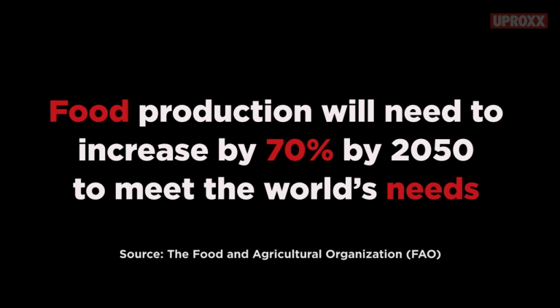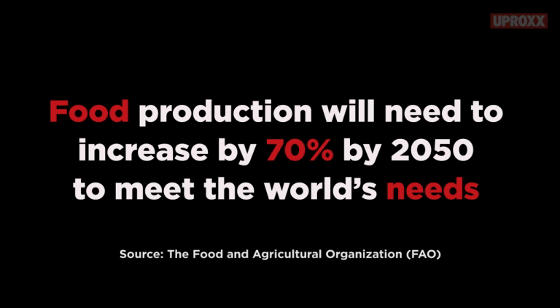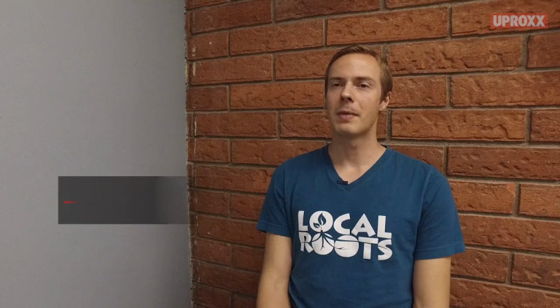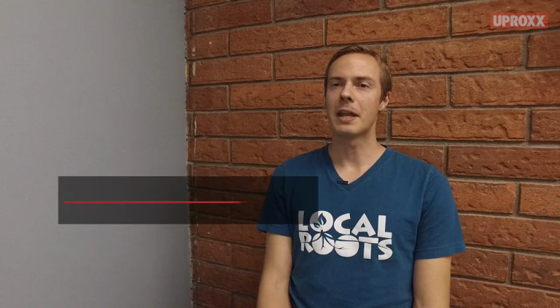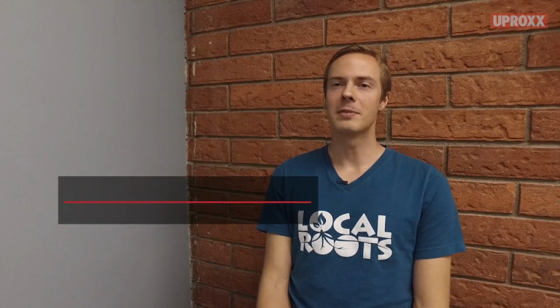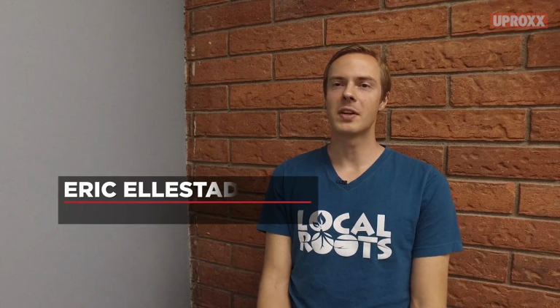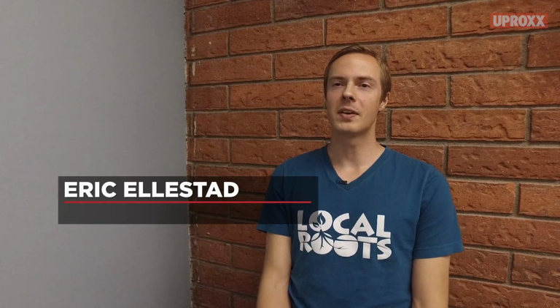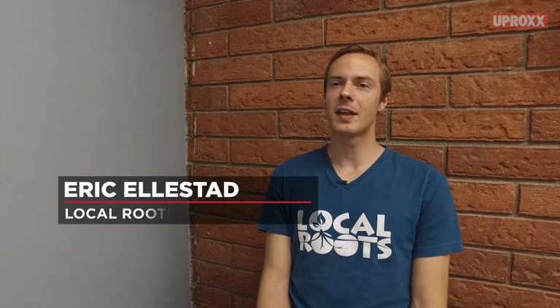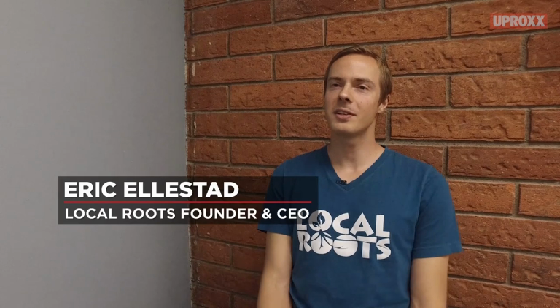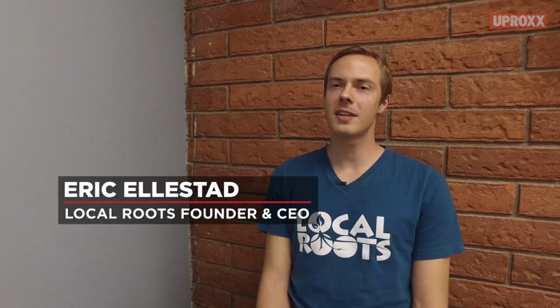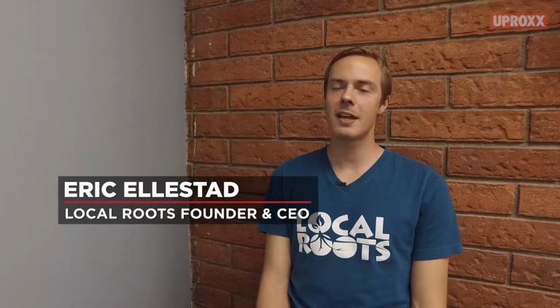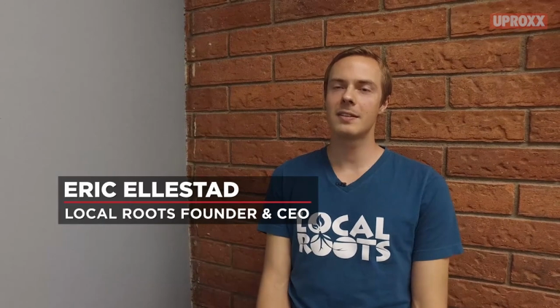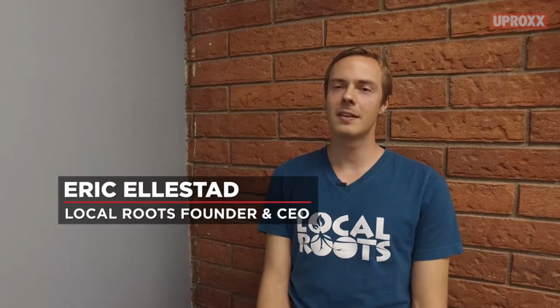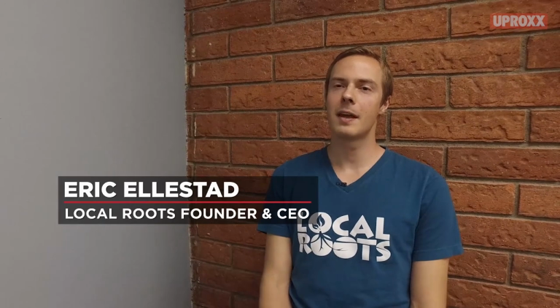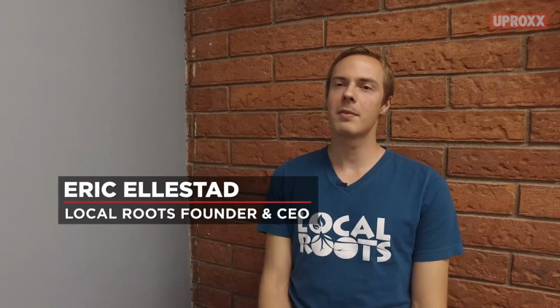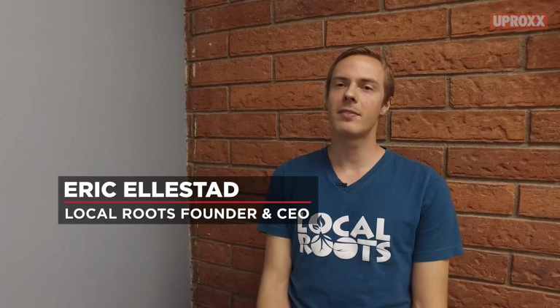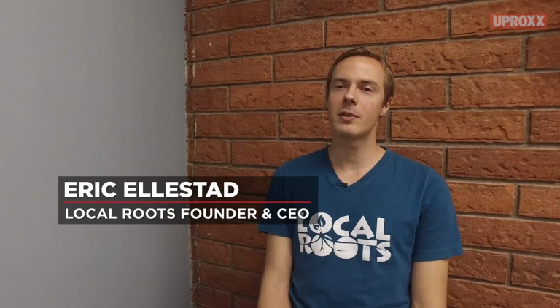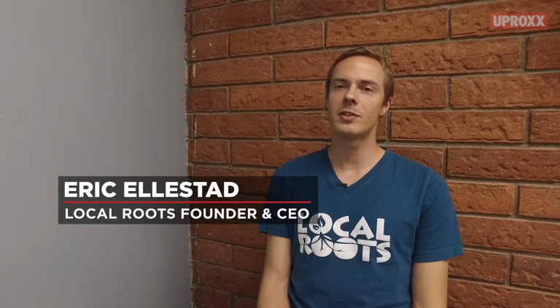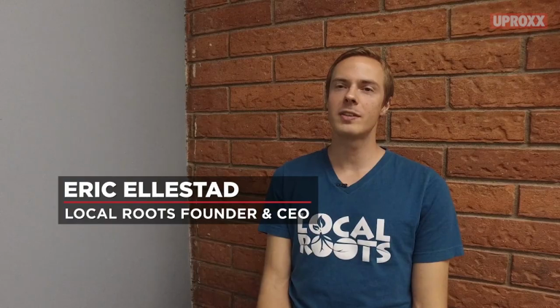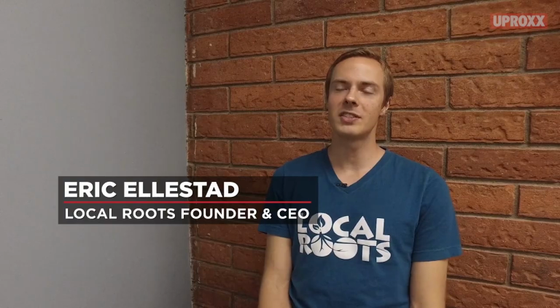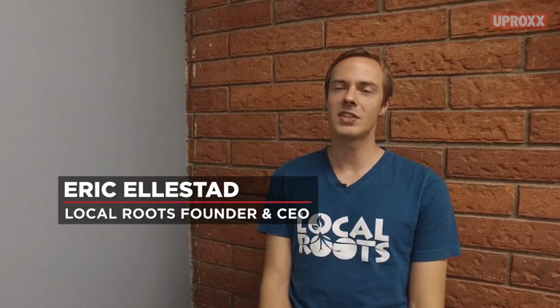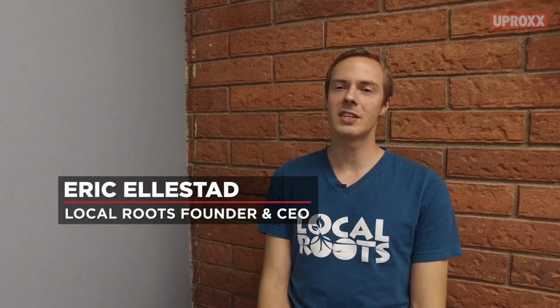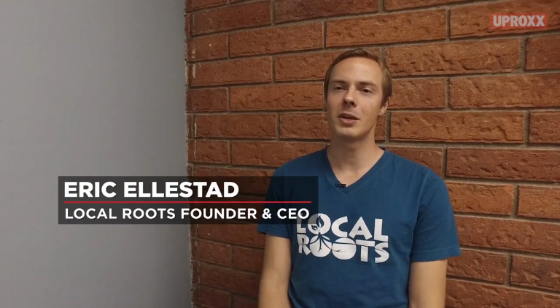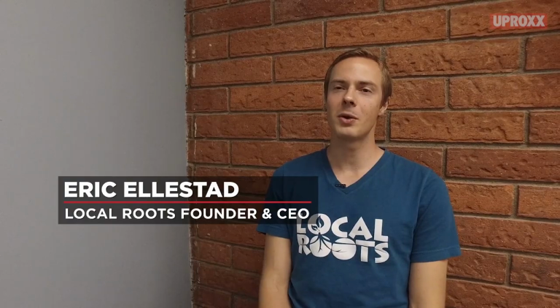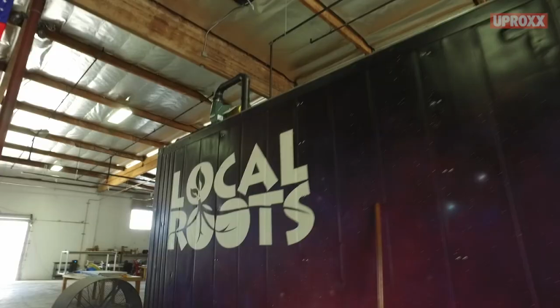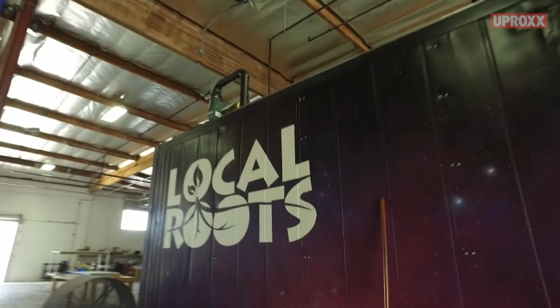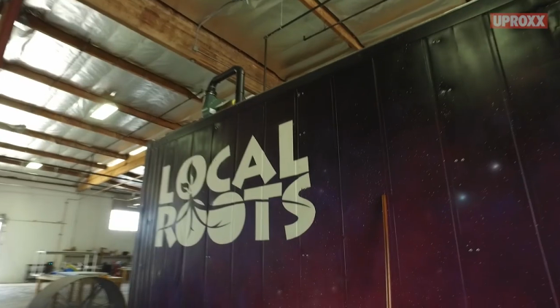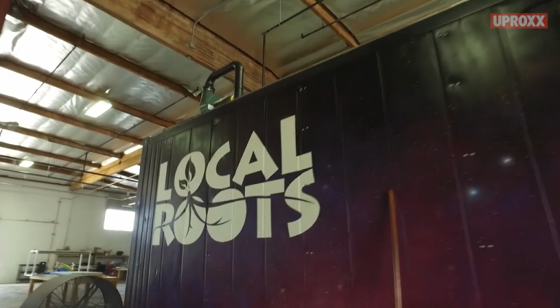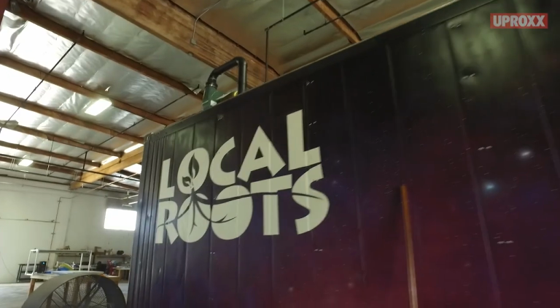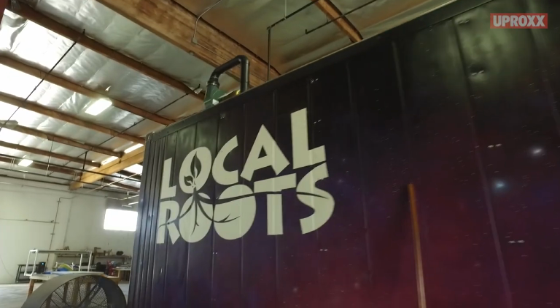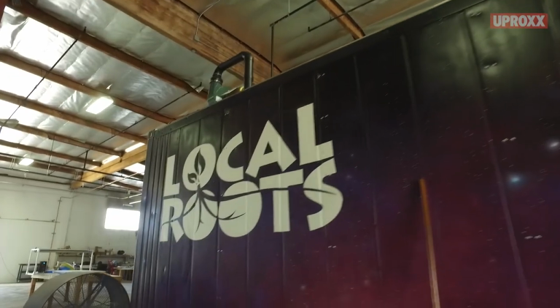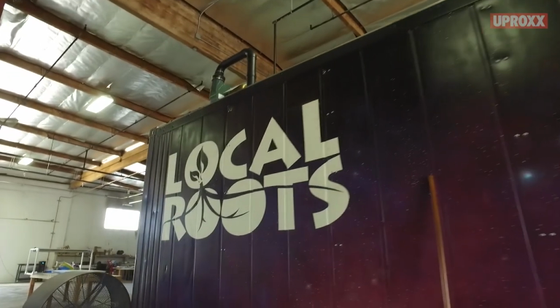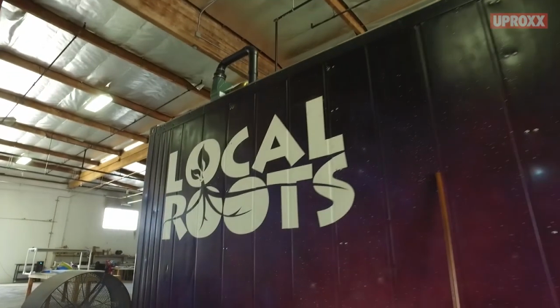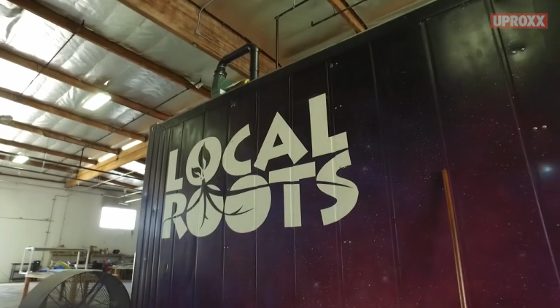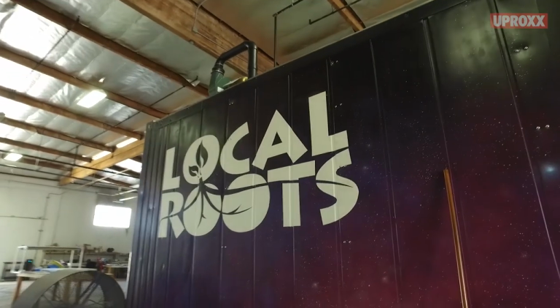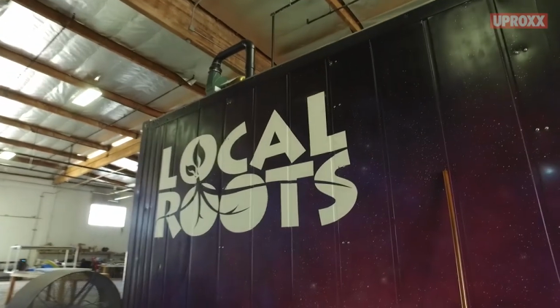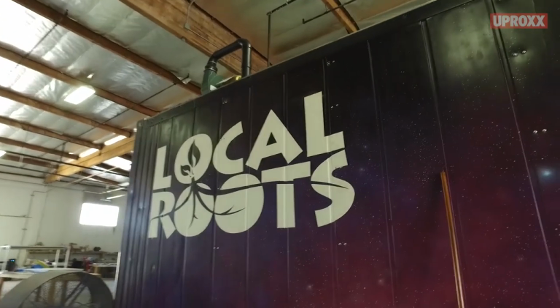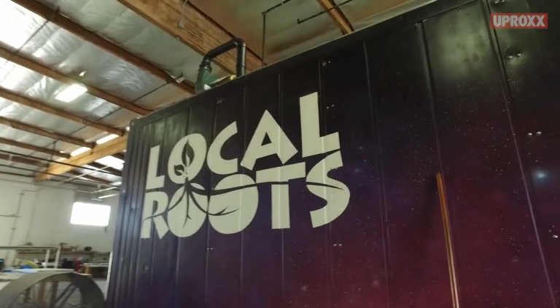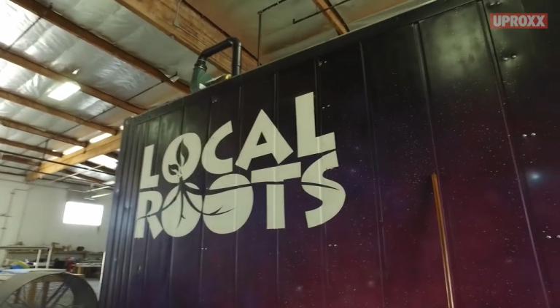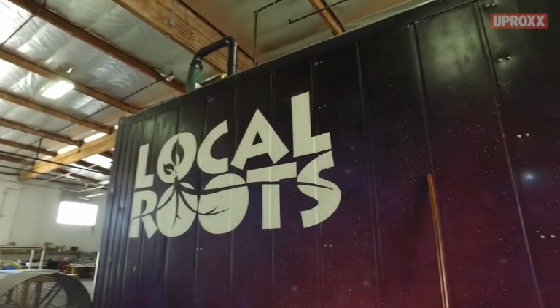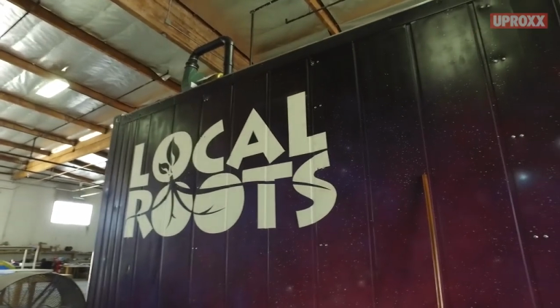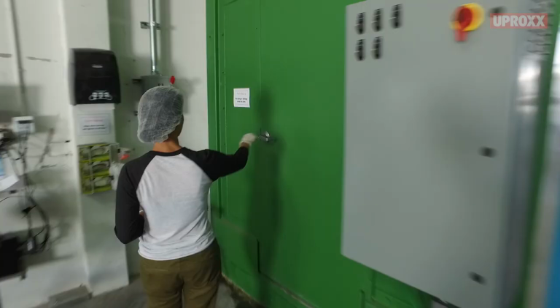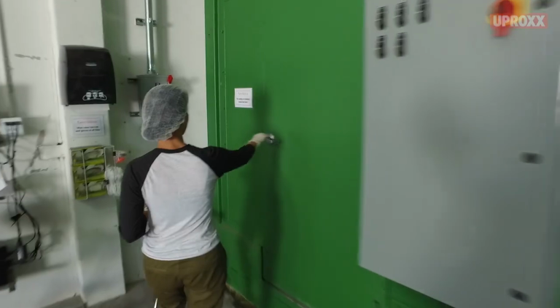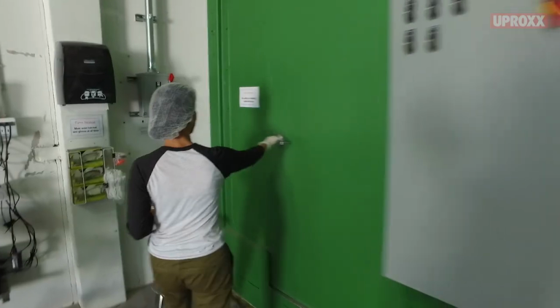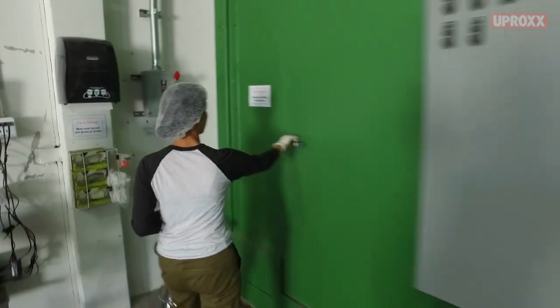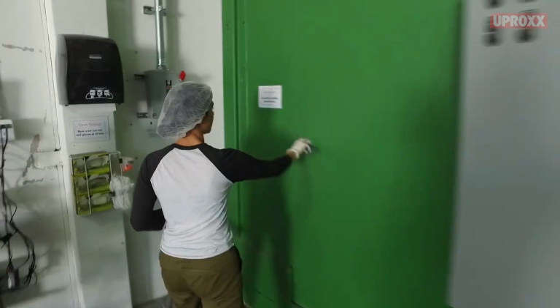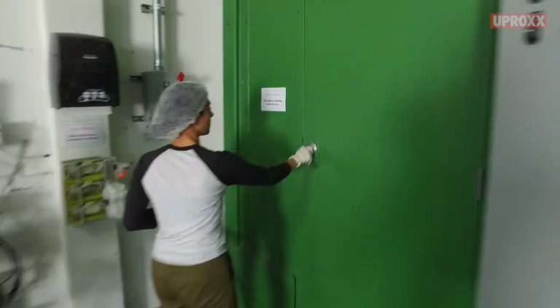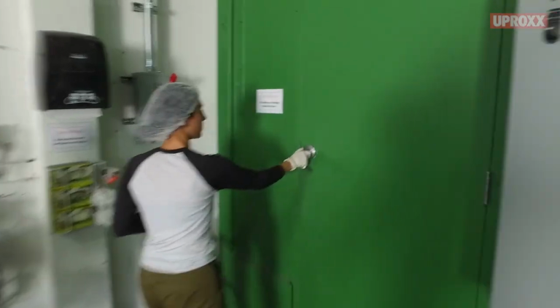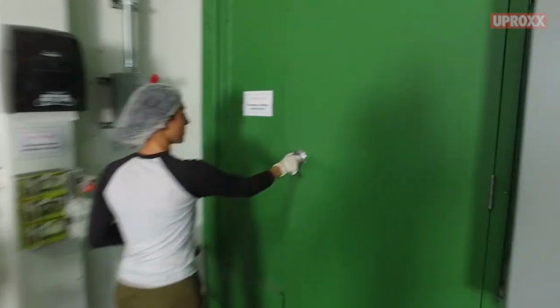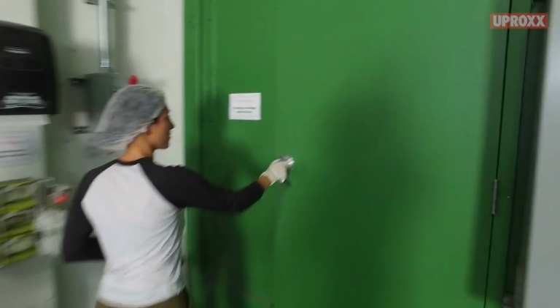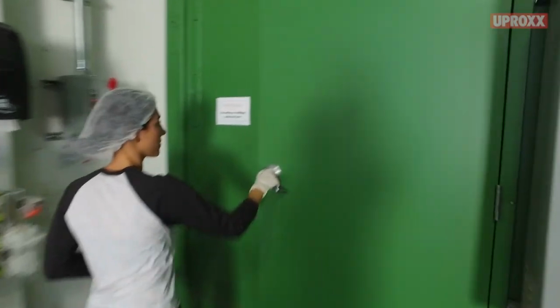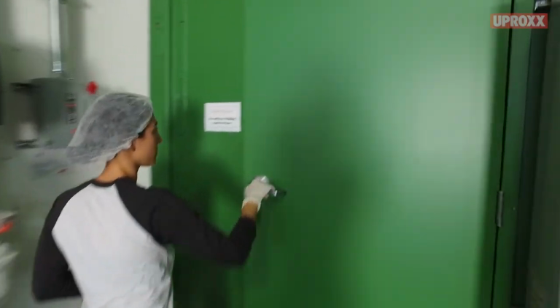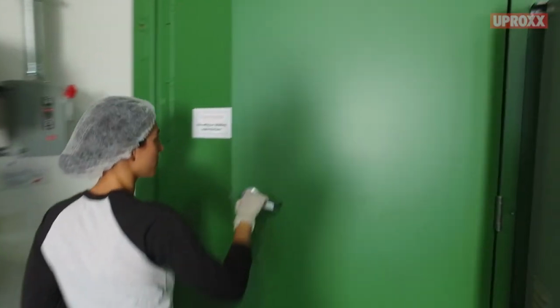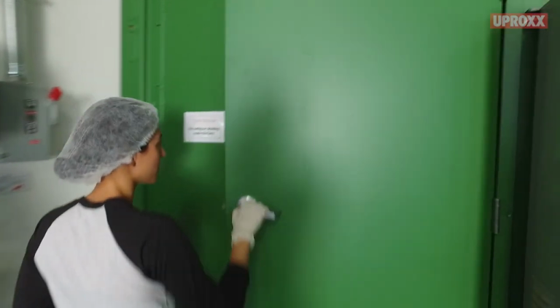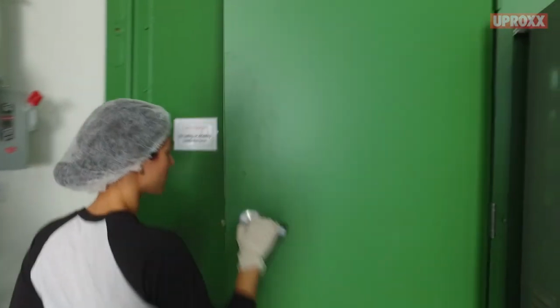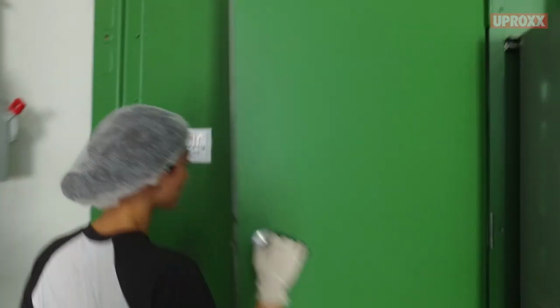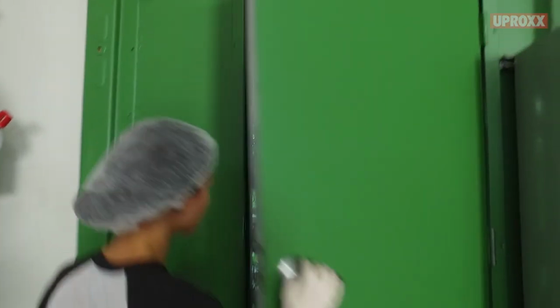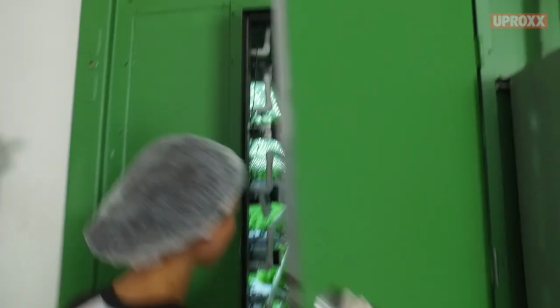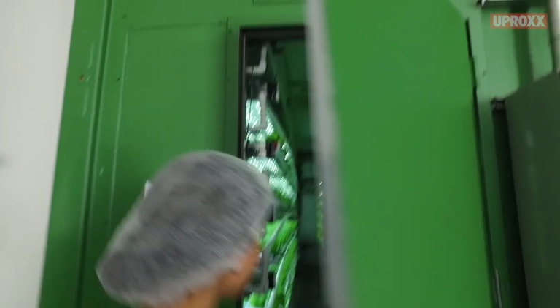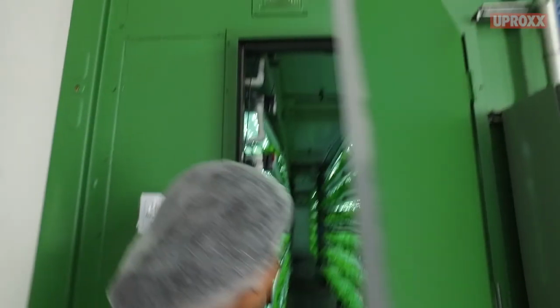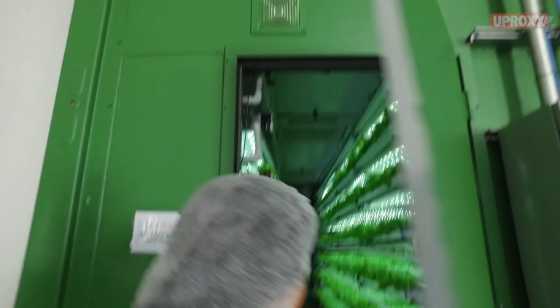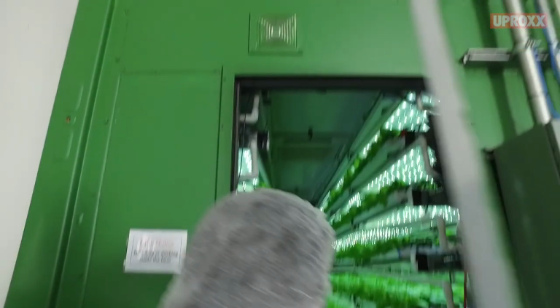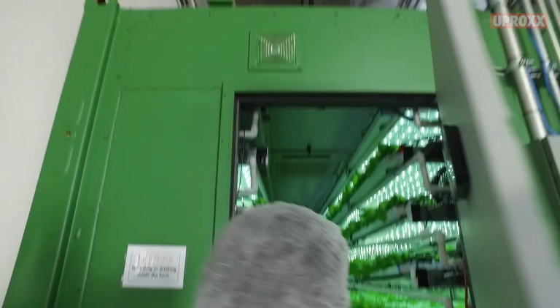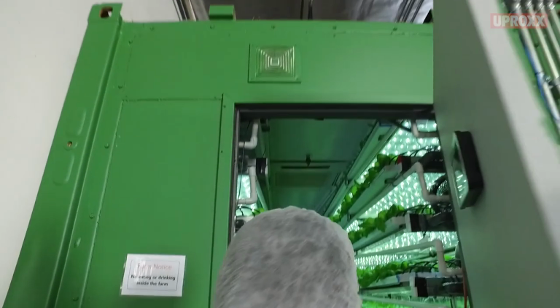My name is Eric Ellestad, and I'm the founder and CEO of Local Roots. Our mission is to improve global health by building a better food system.